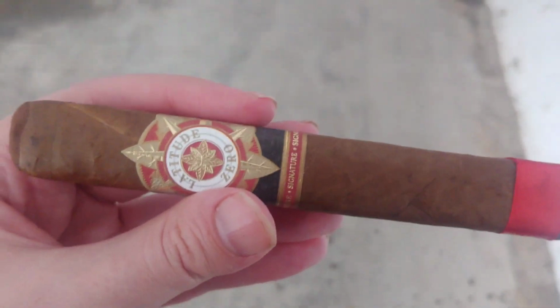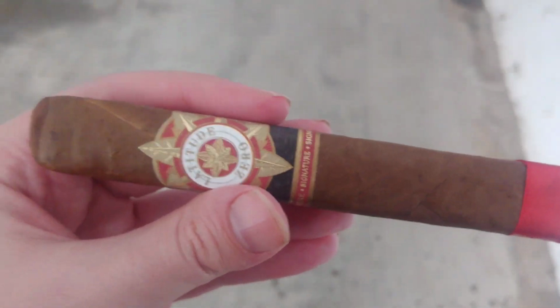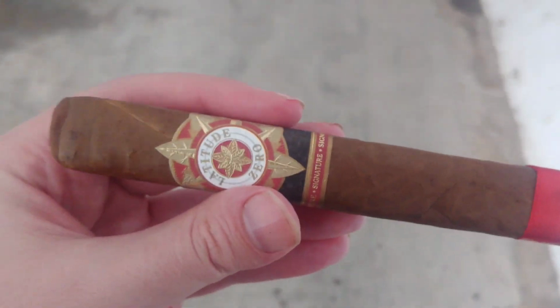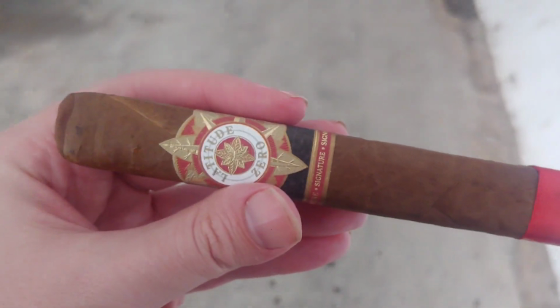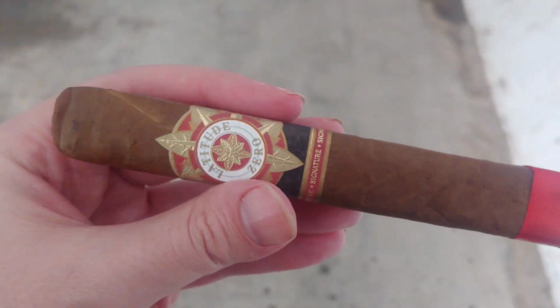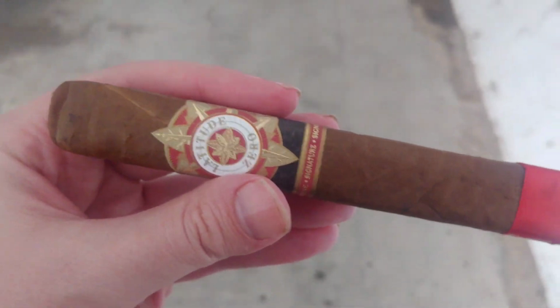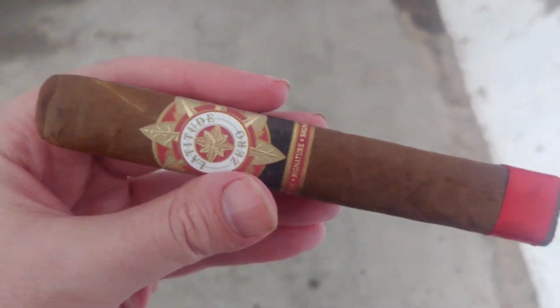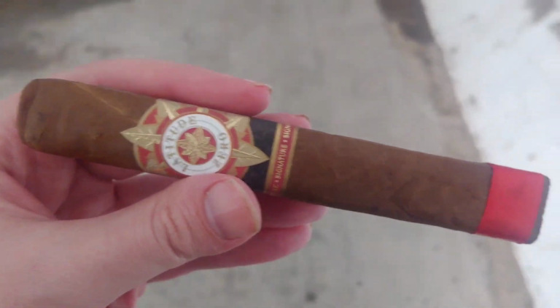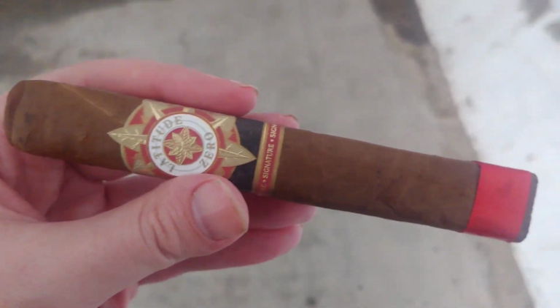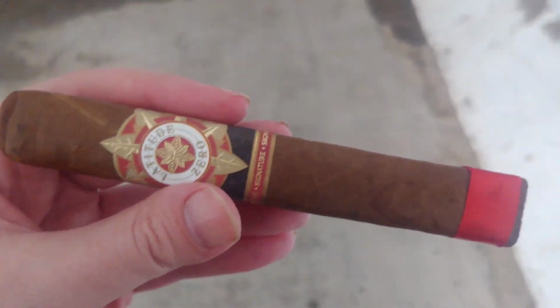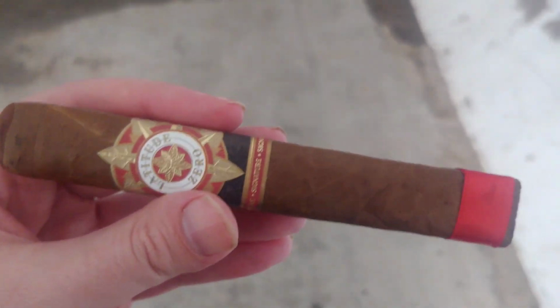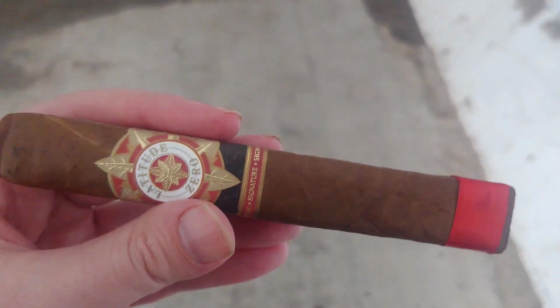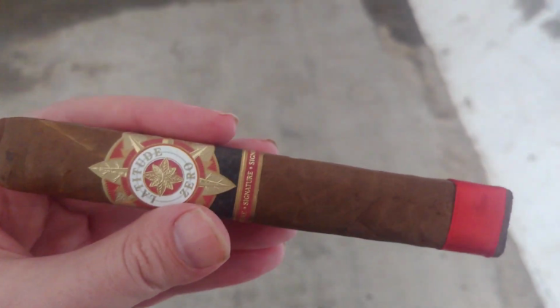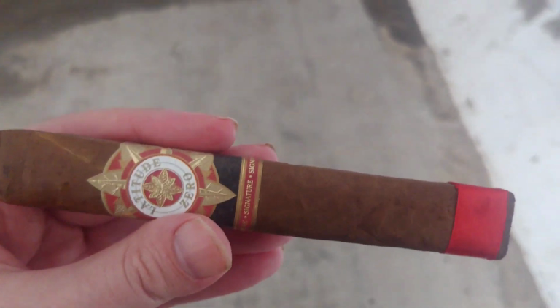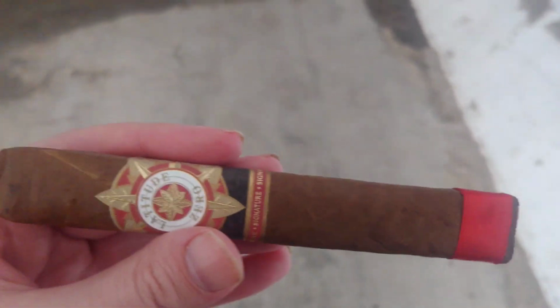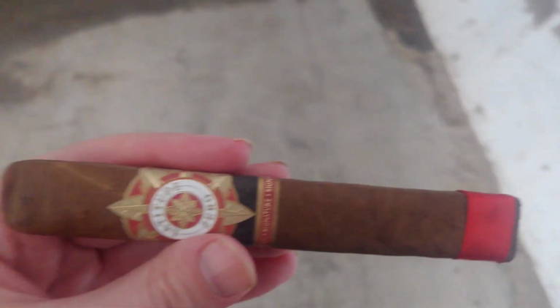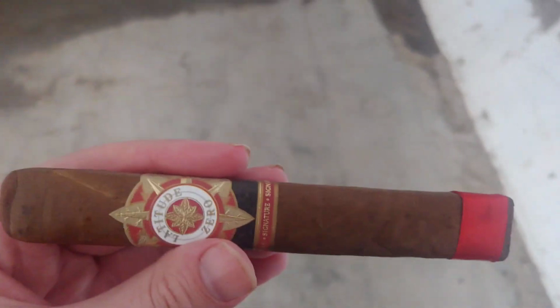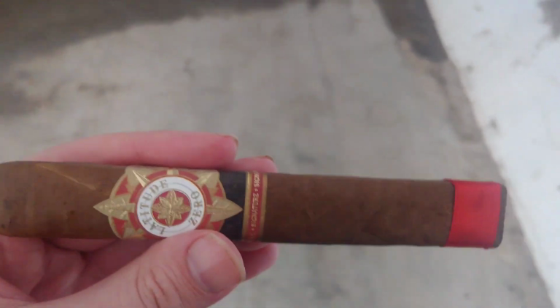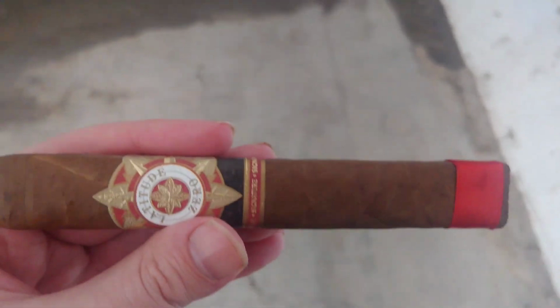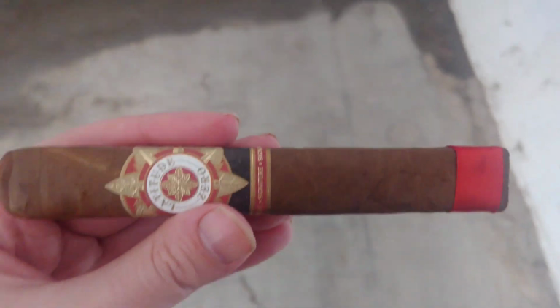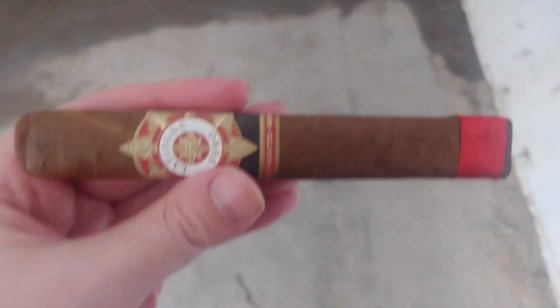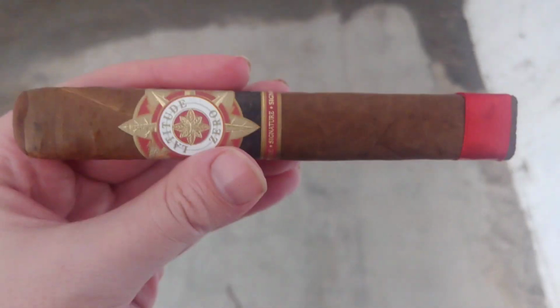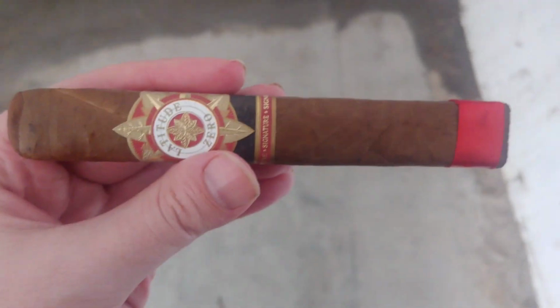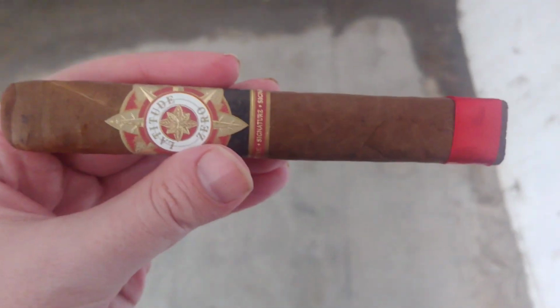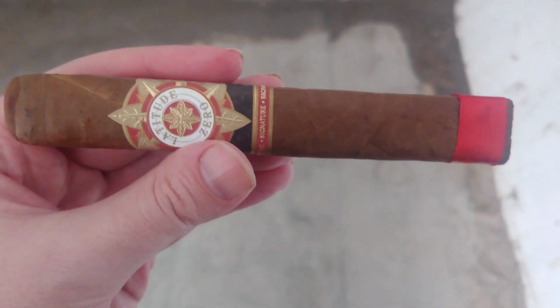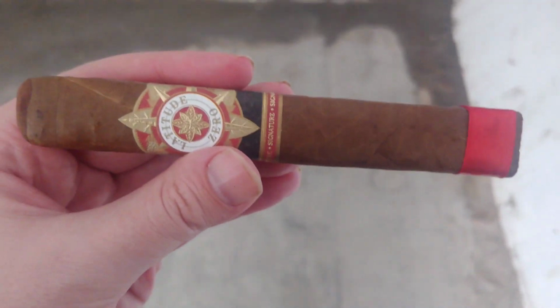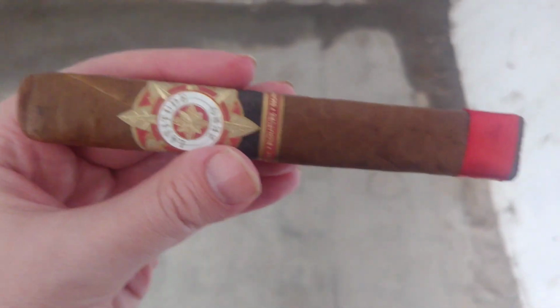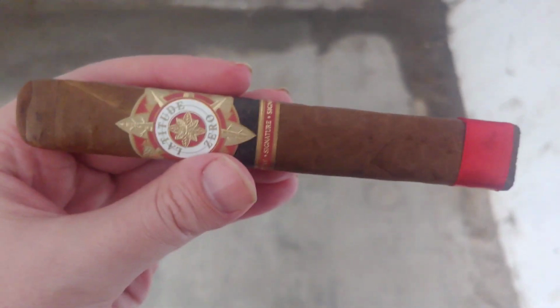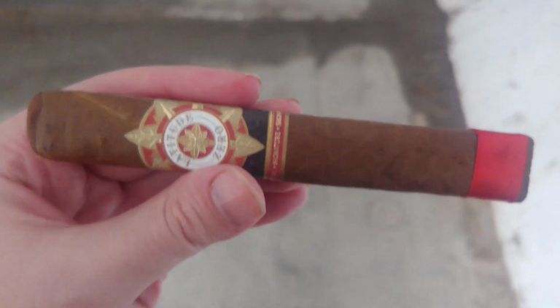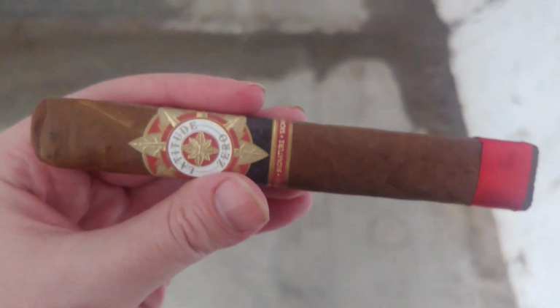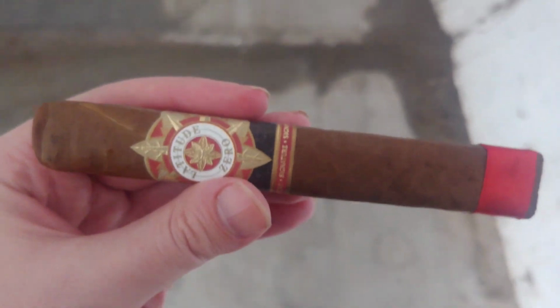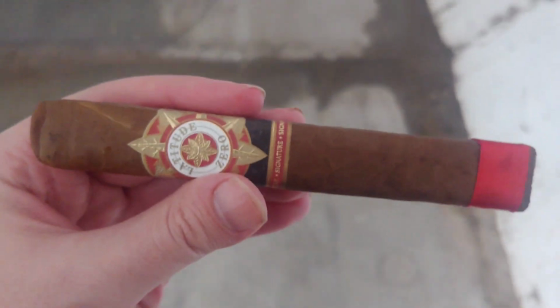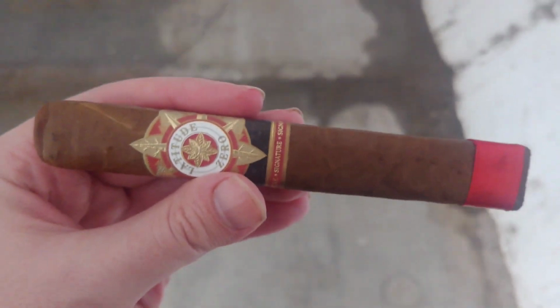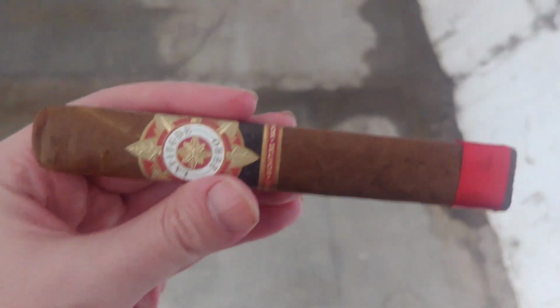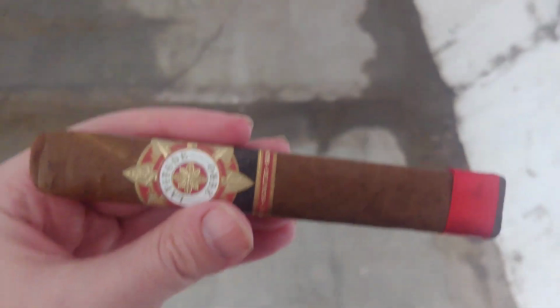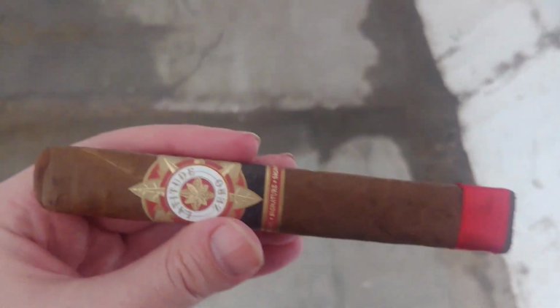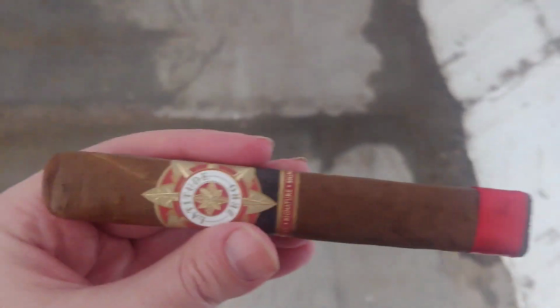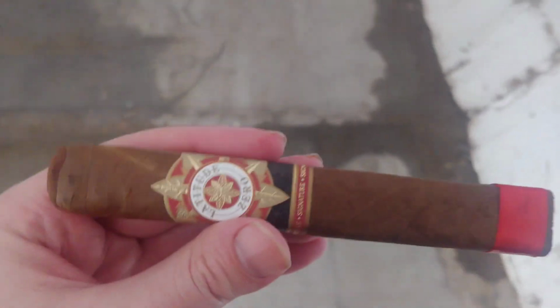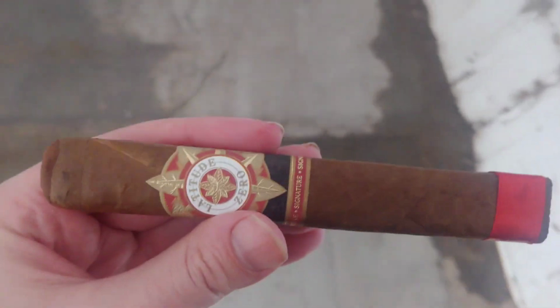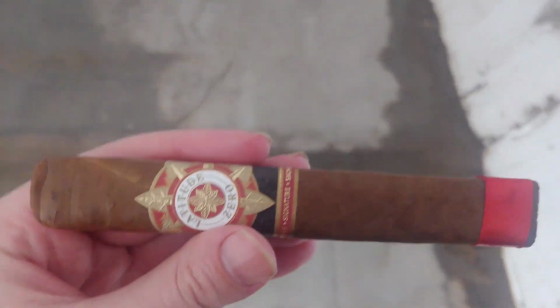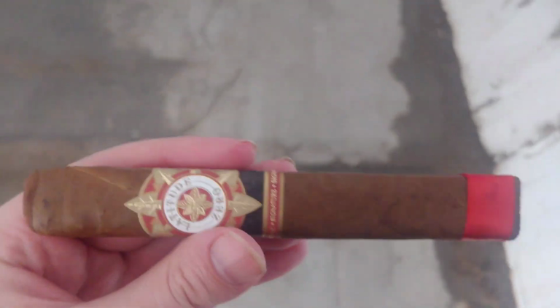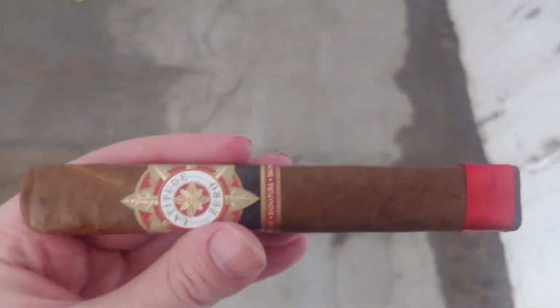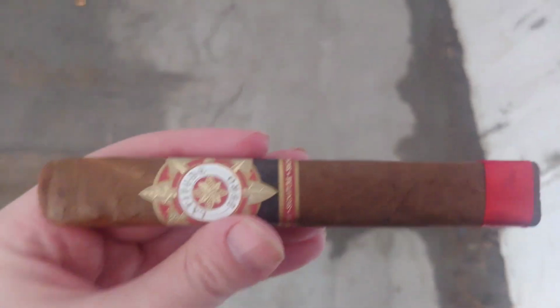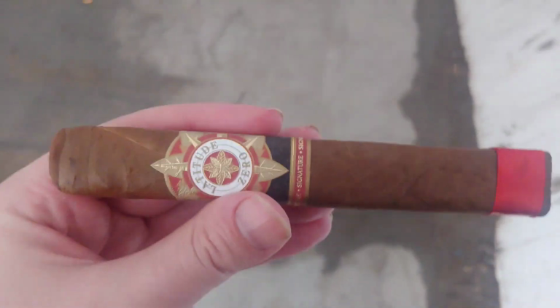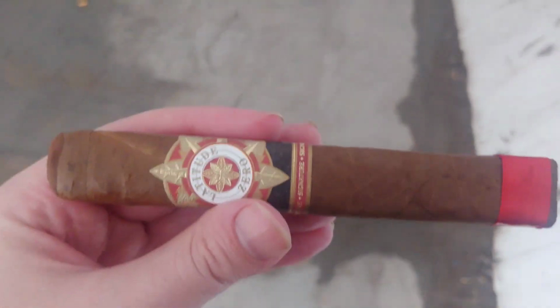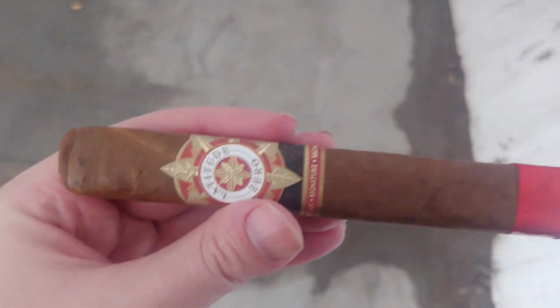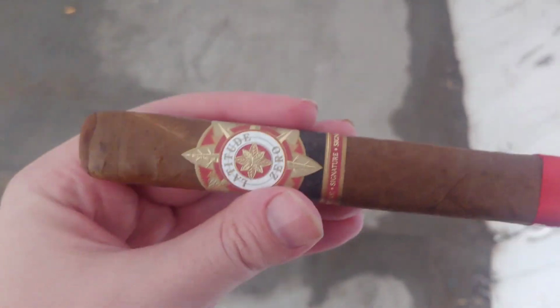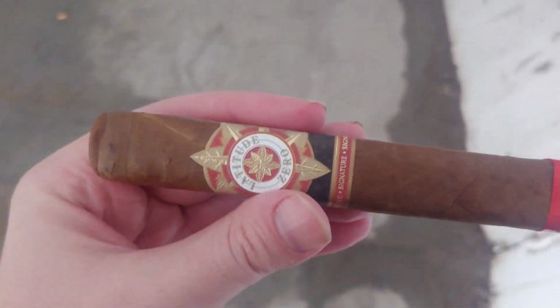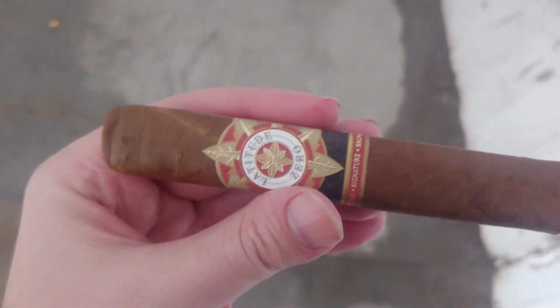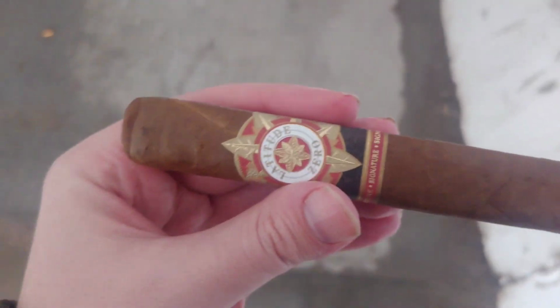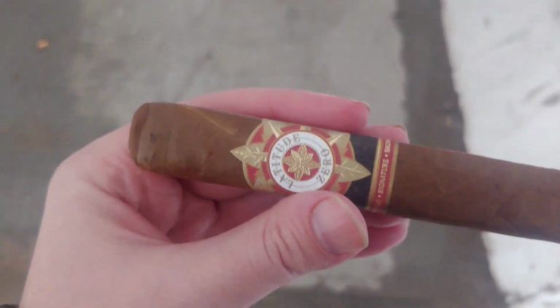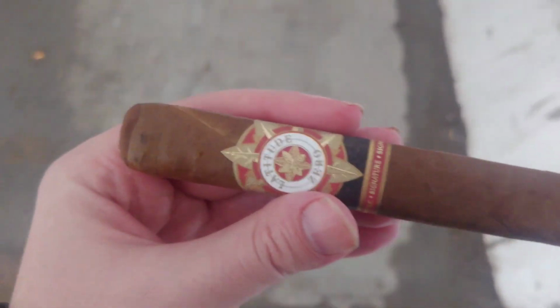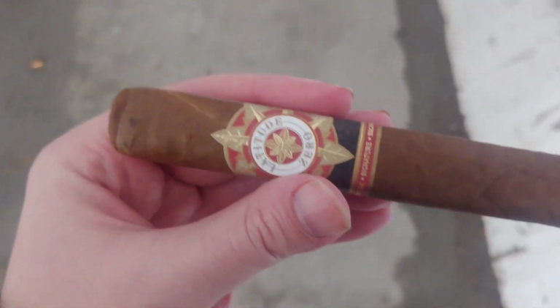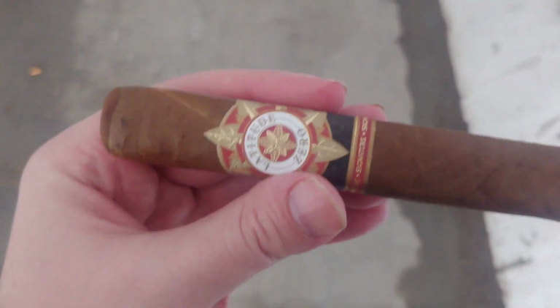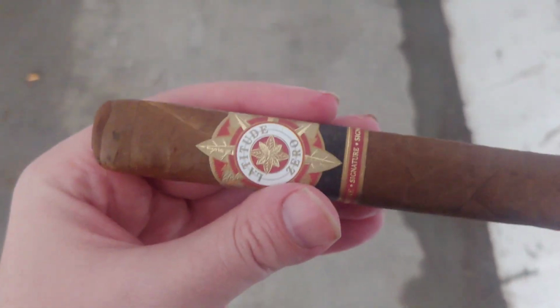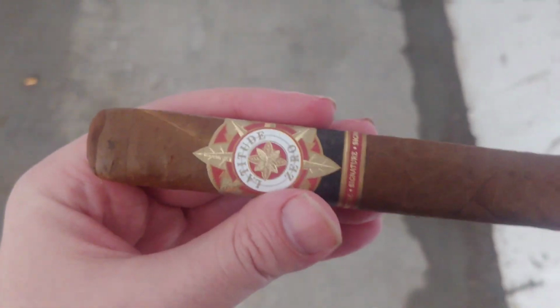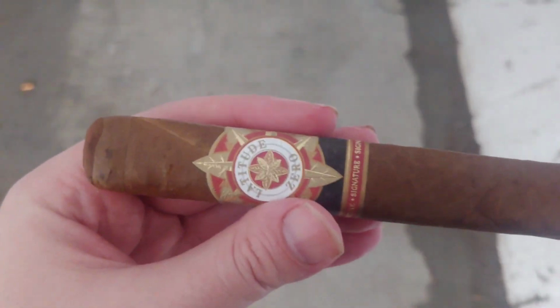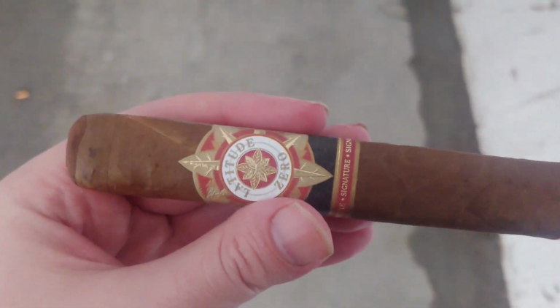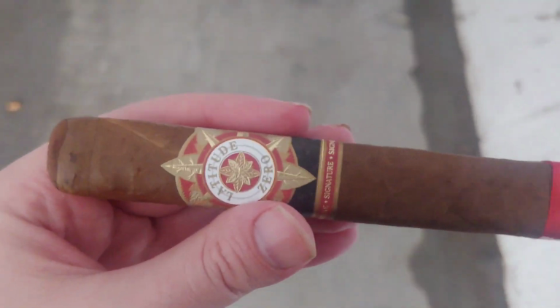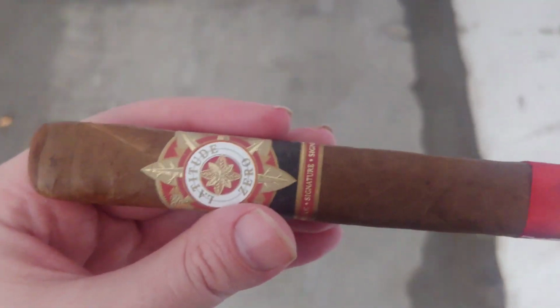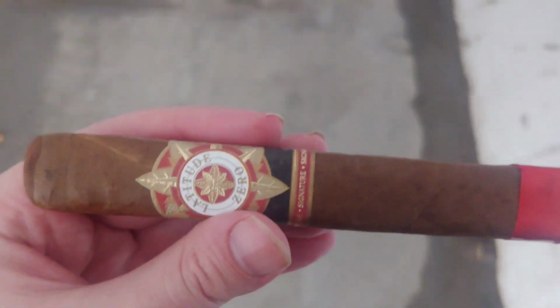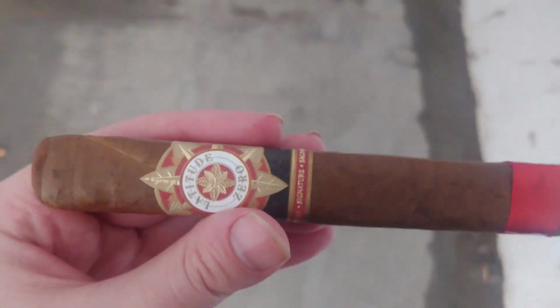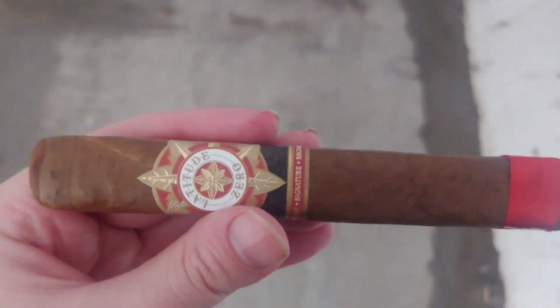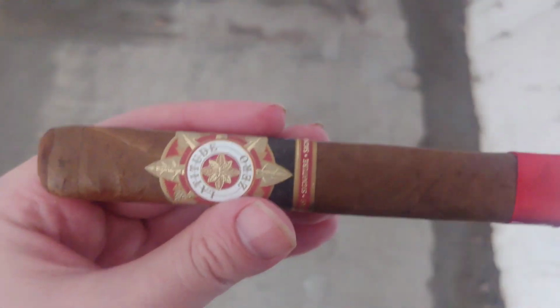Latitude Zero Signature. Brought to you recorded from the tunnel of what the fuck is going on outside with the weather.